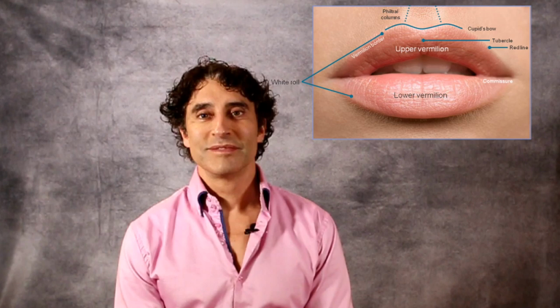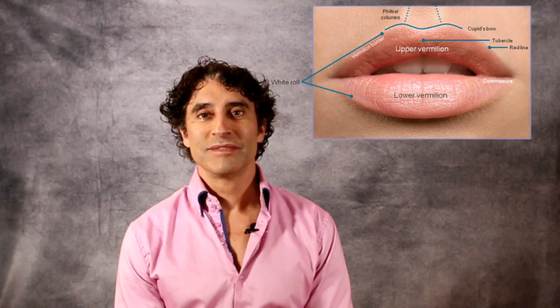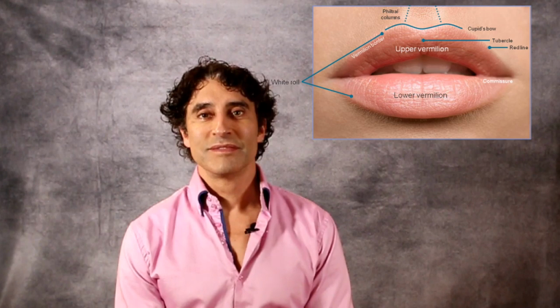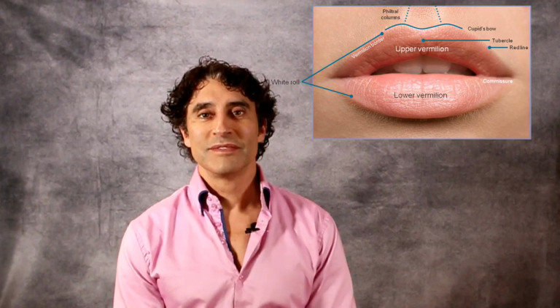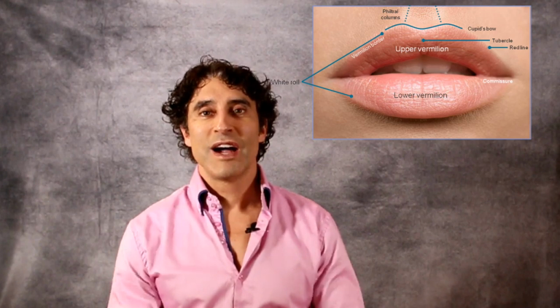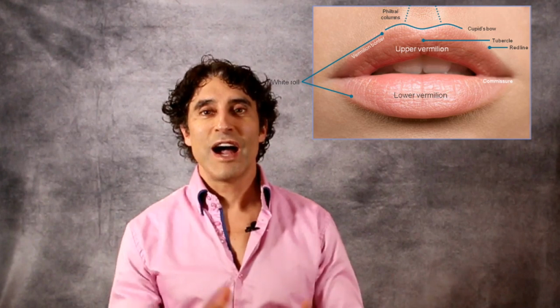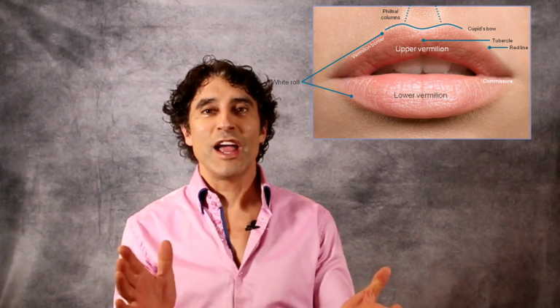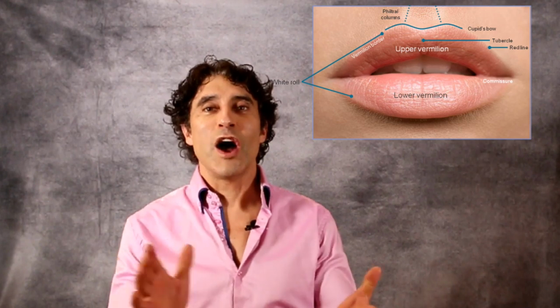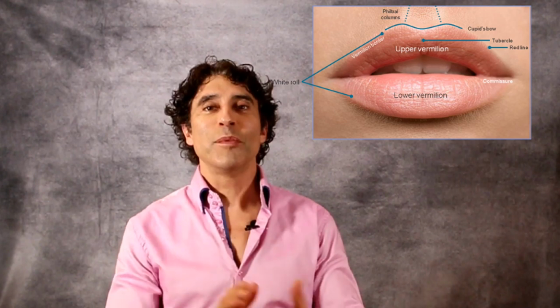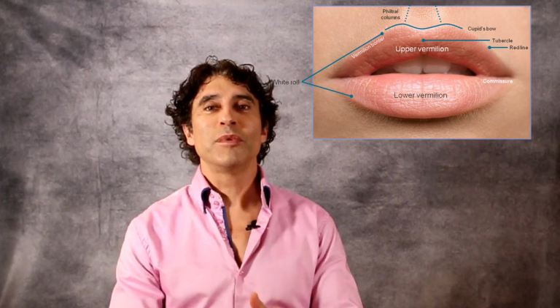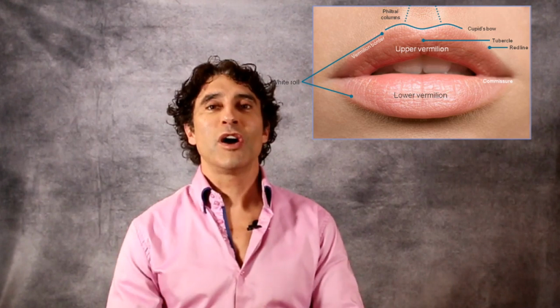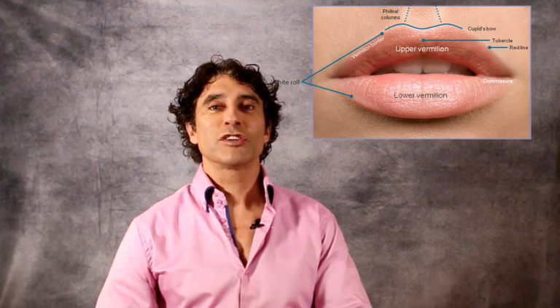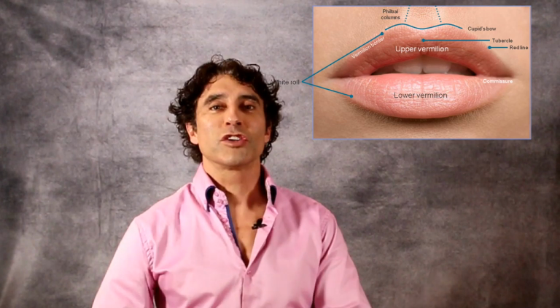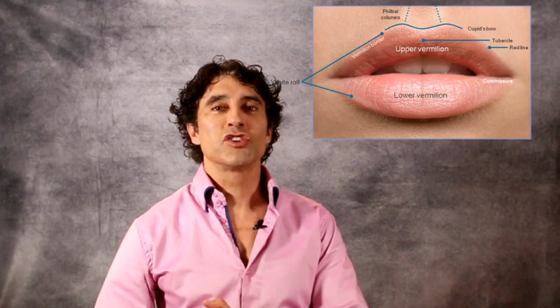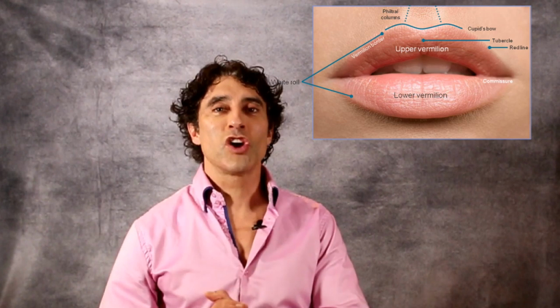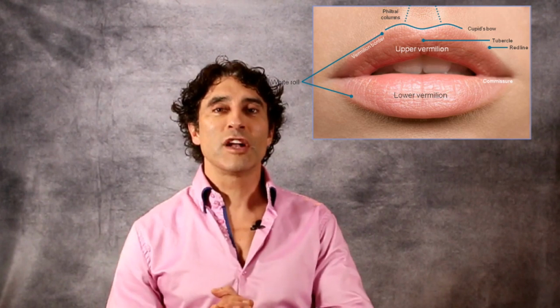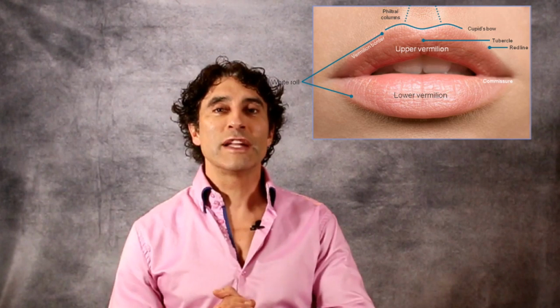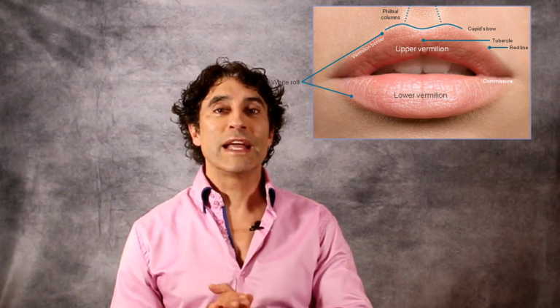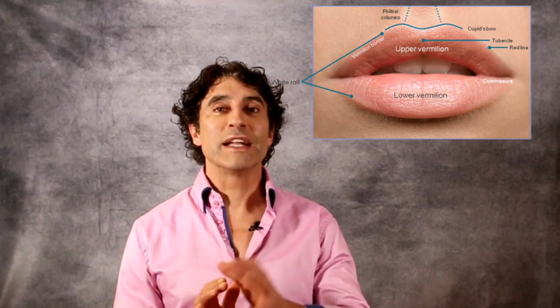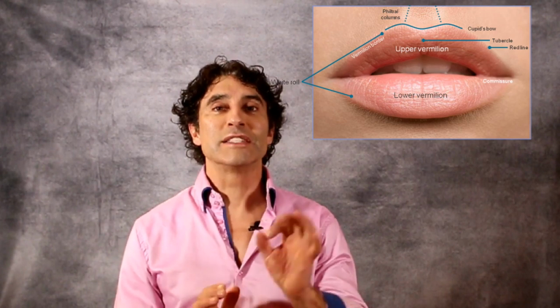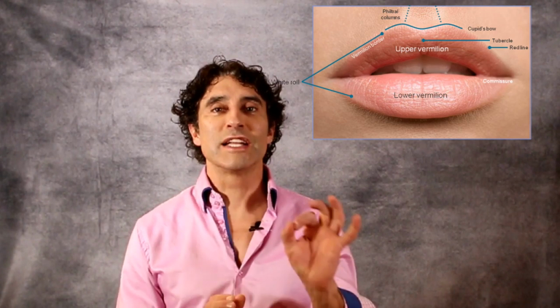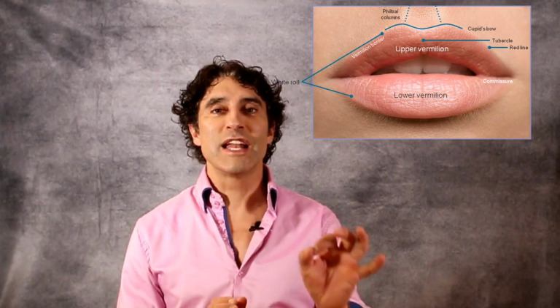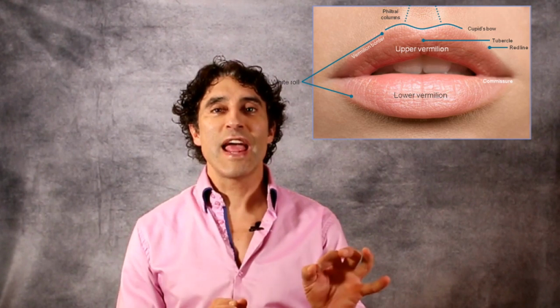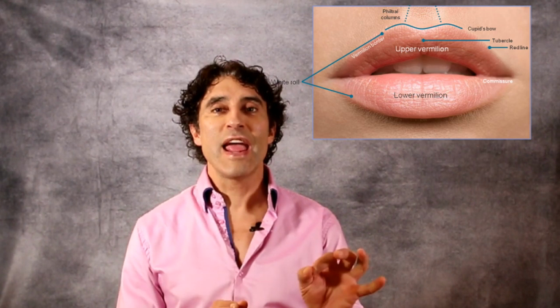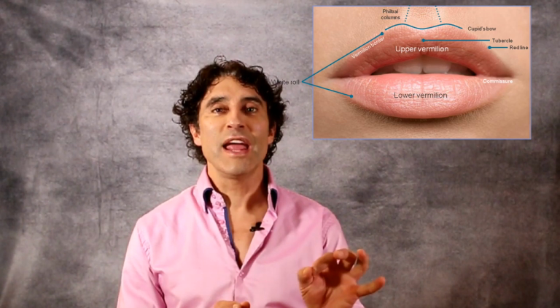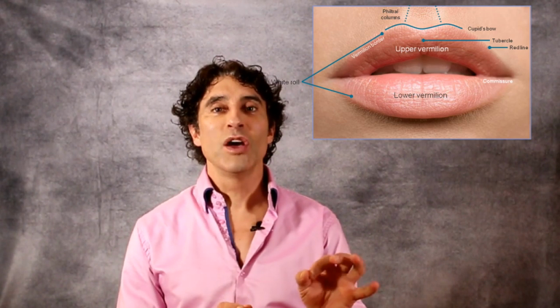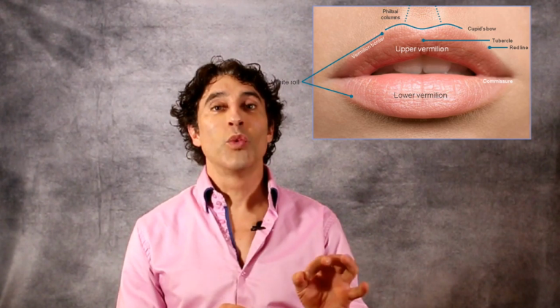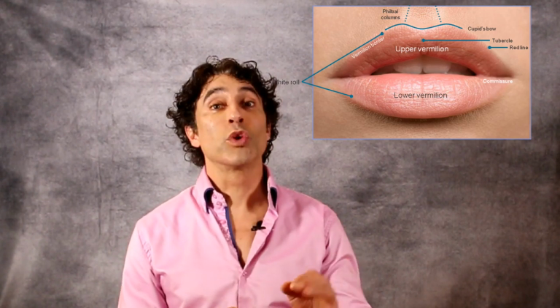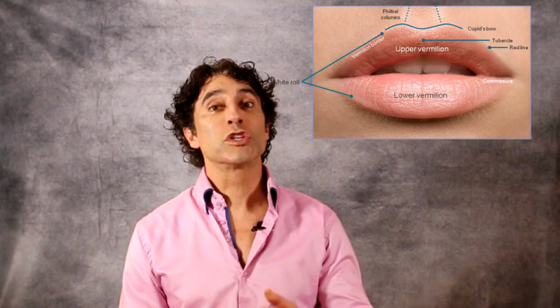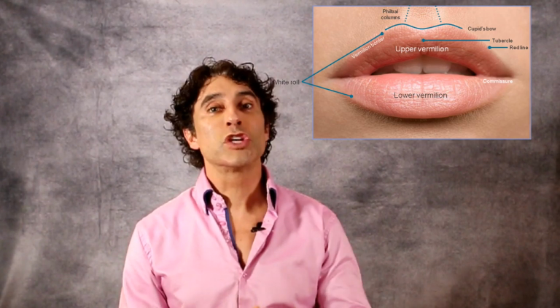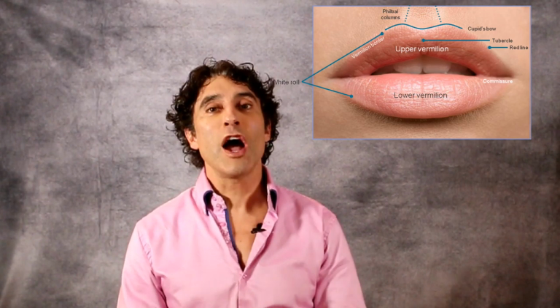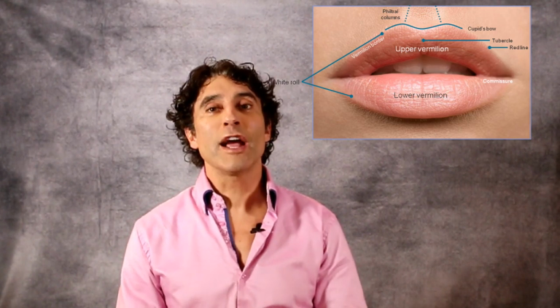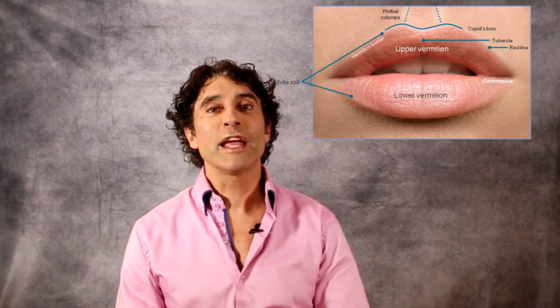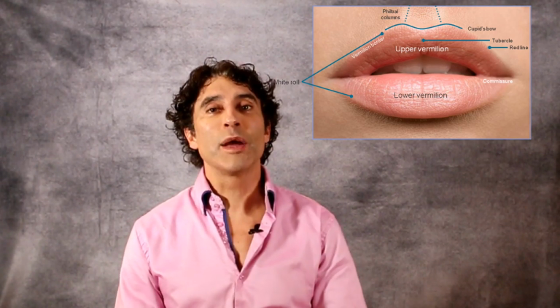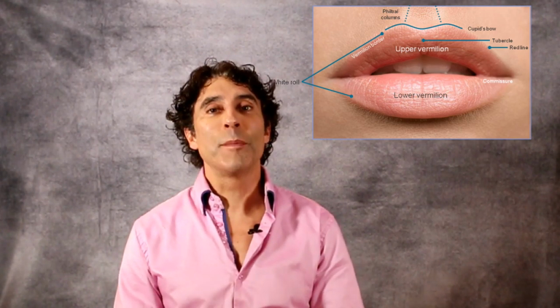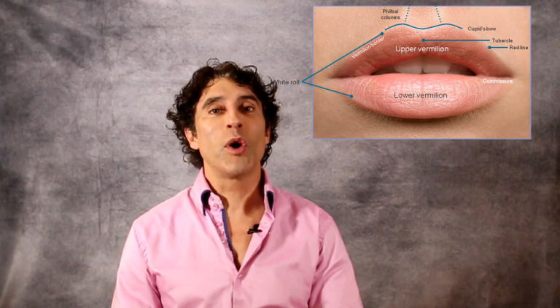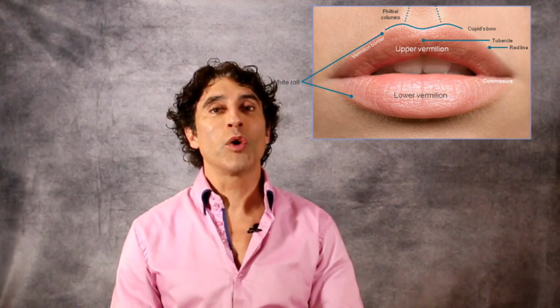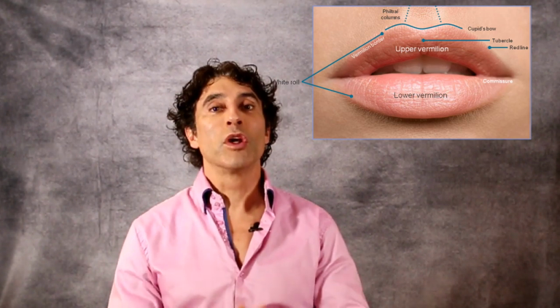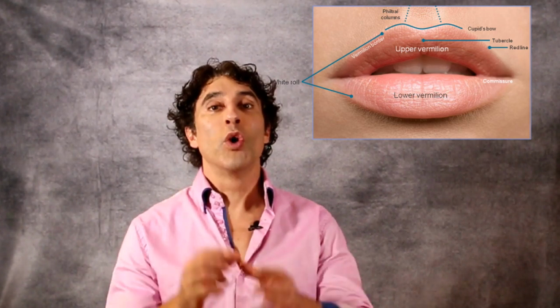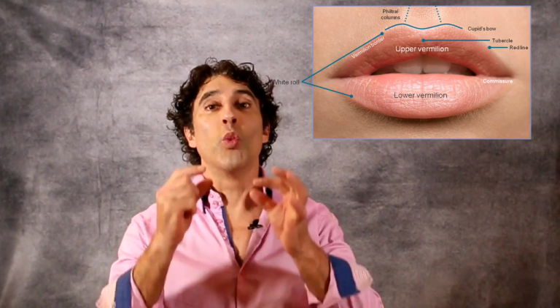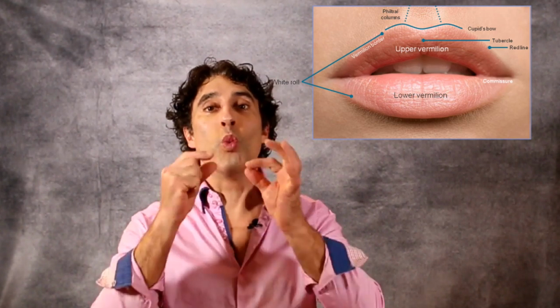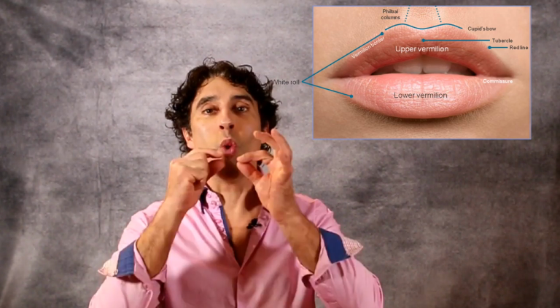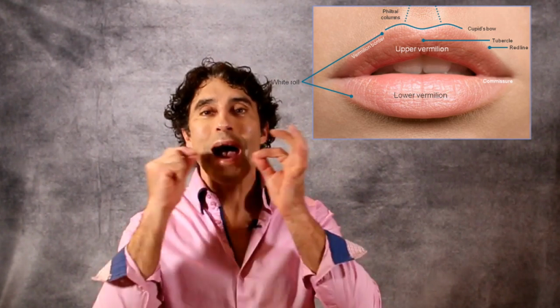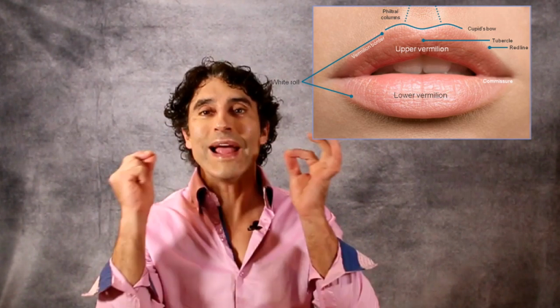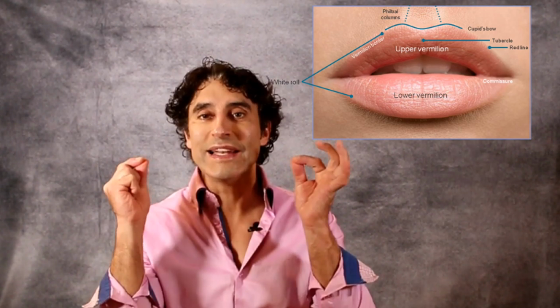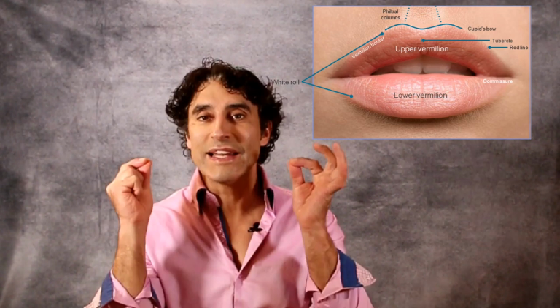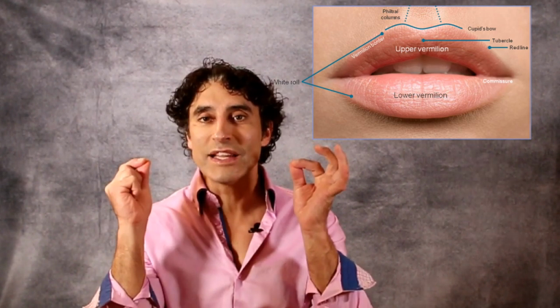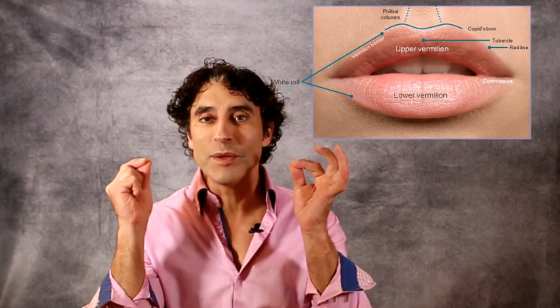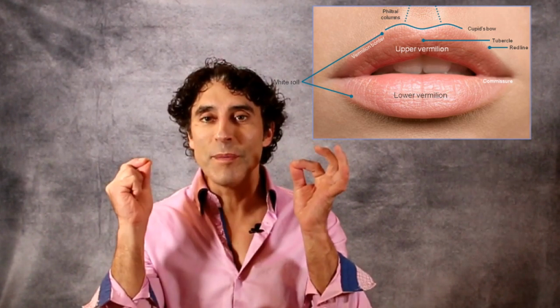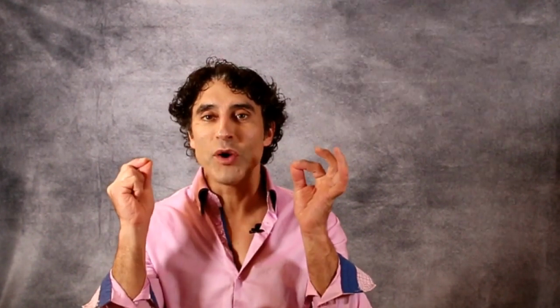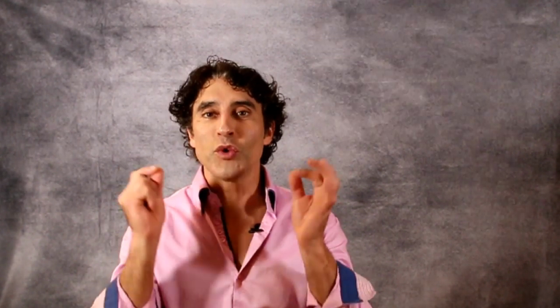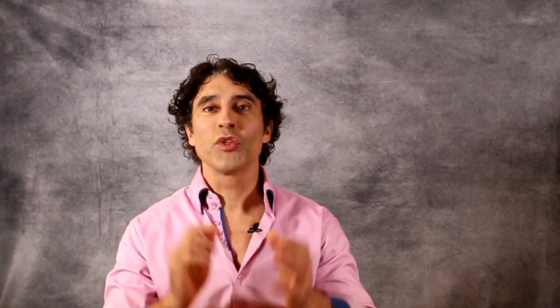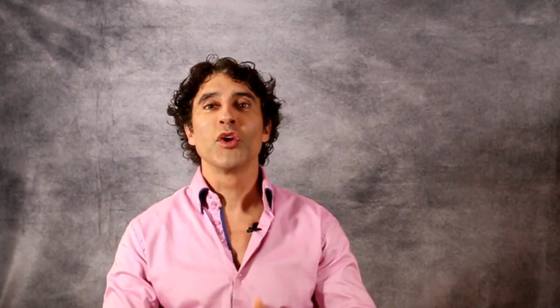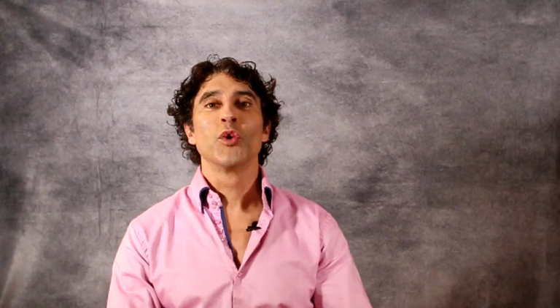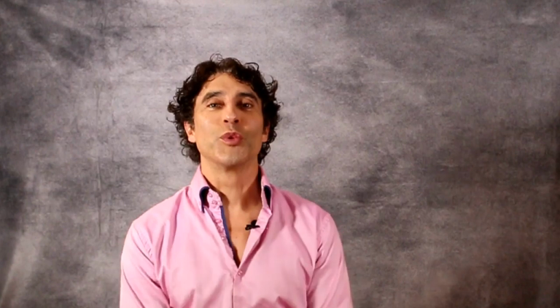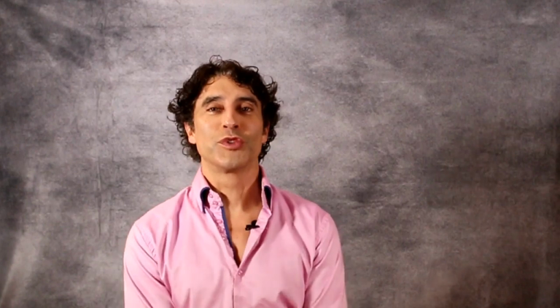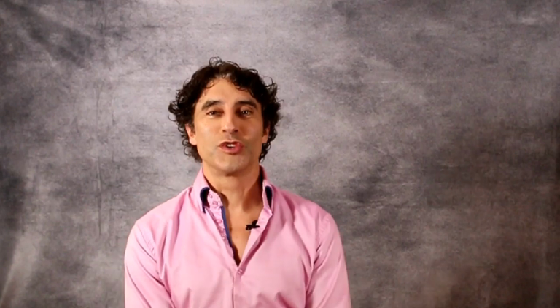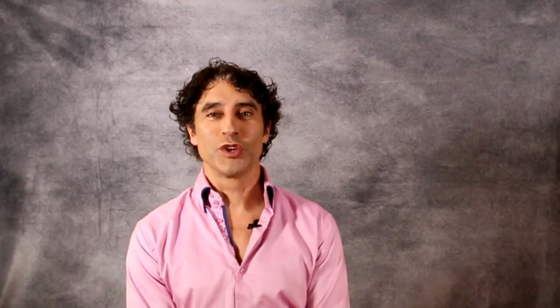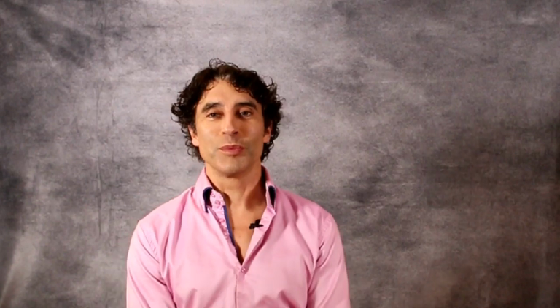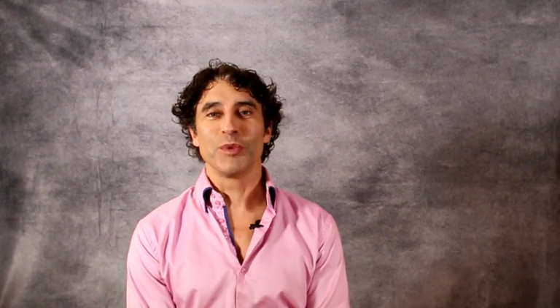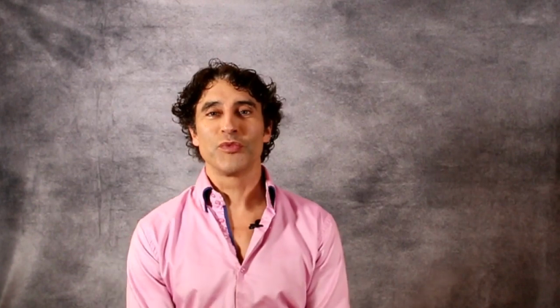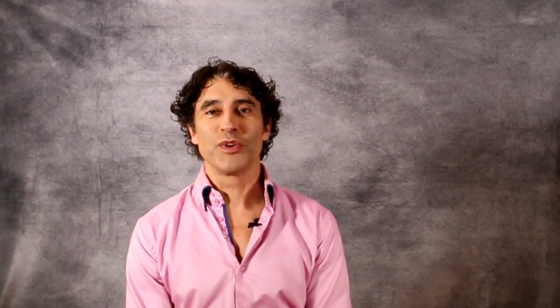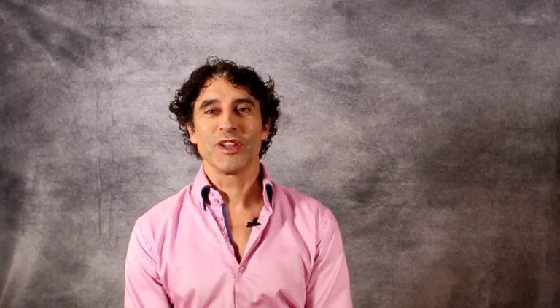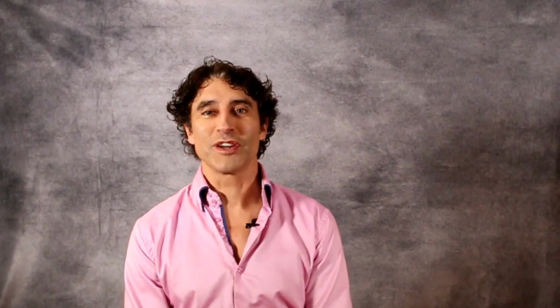Hi, I'm Dr. Johnny. And today we're talking about widening the mouth with dermal filler.